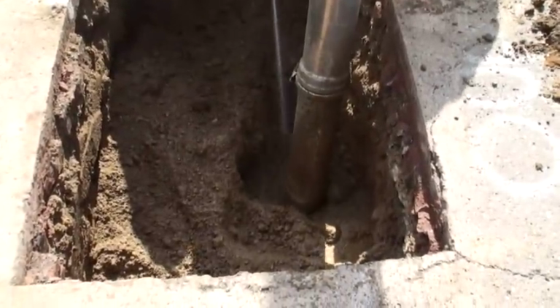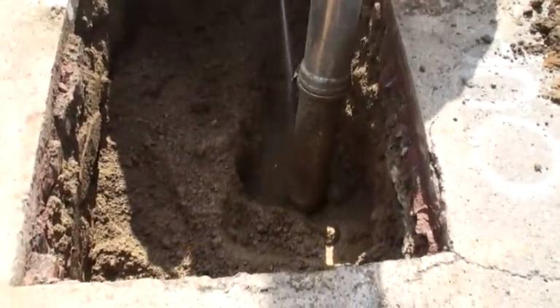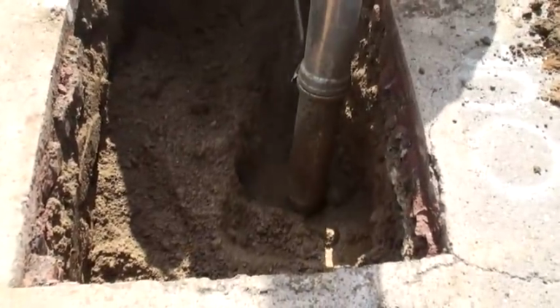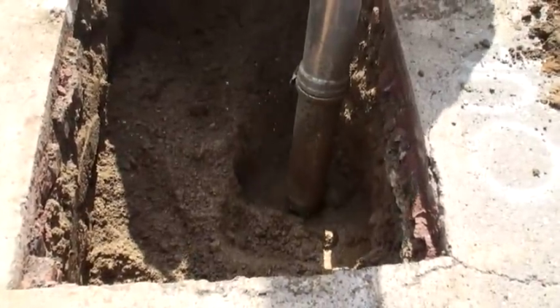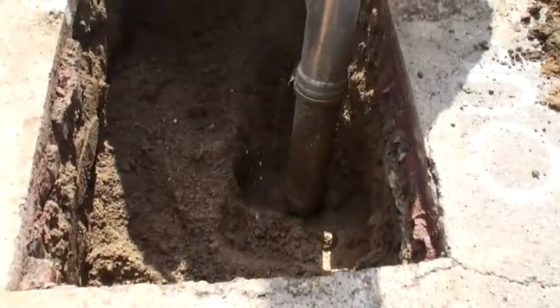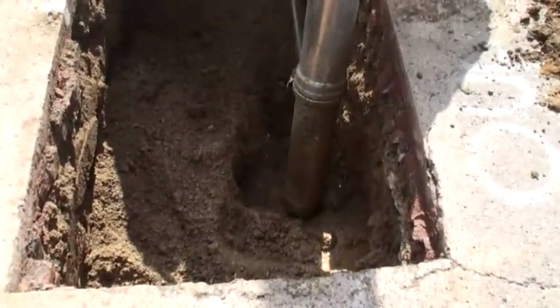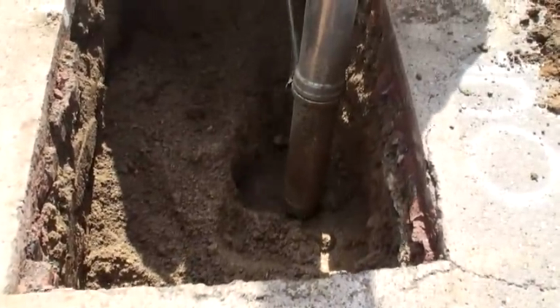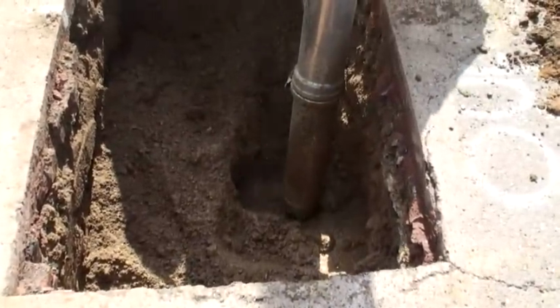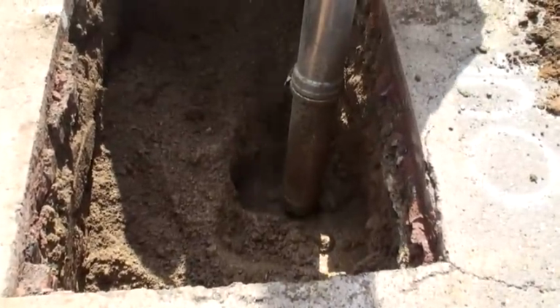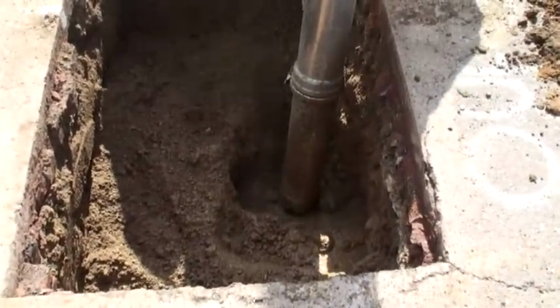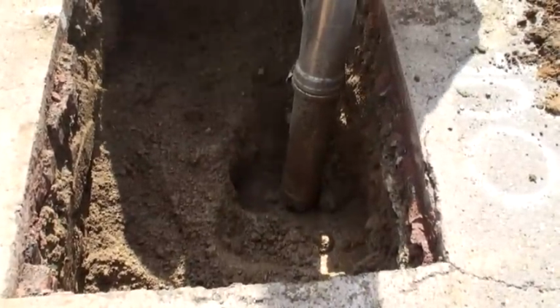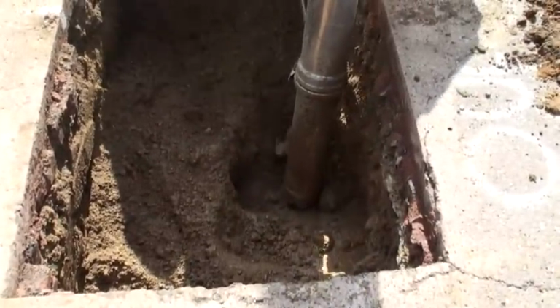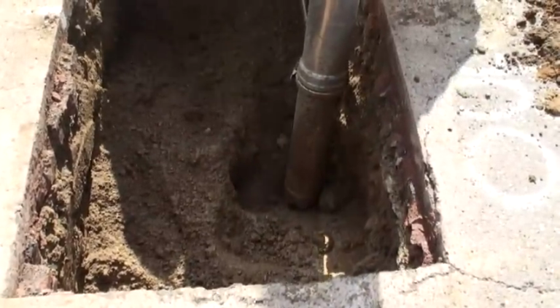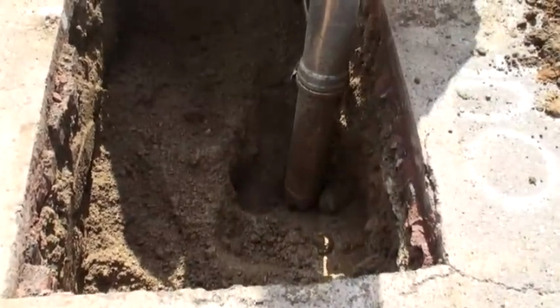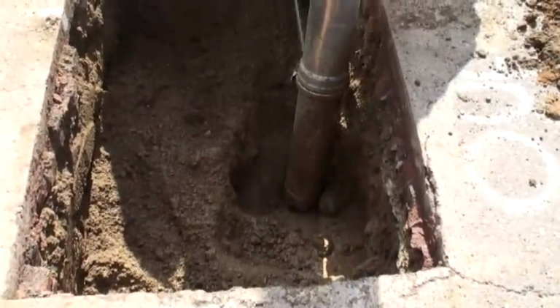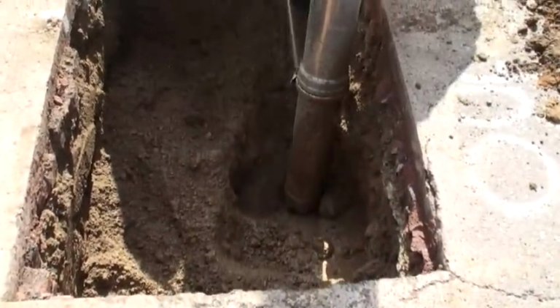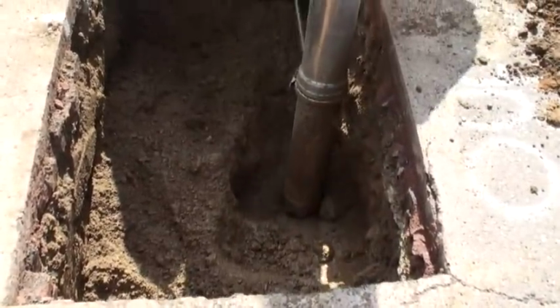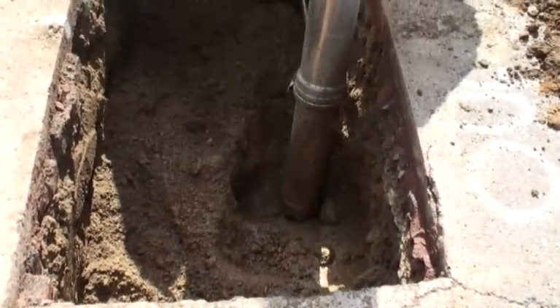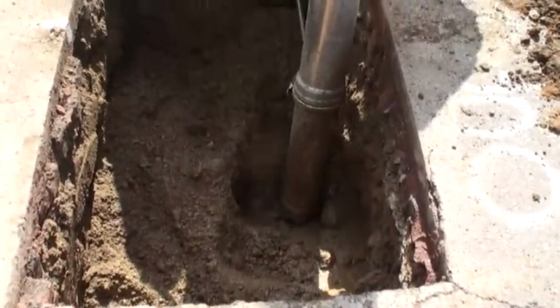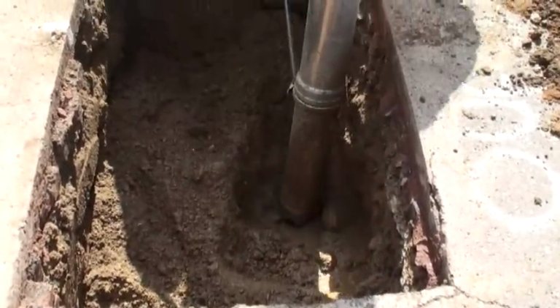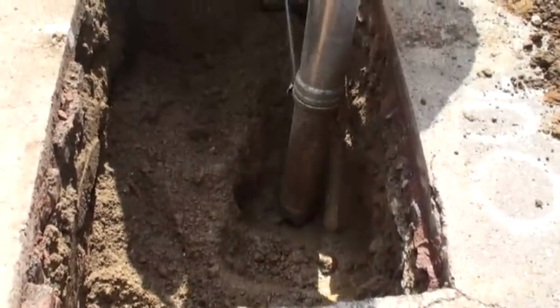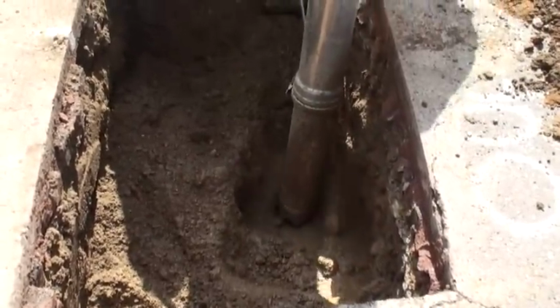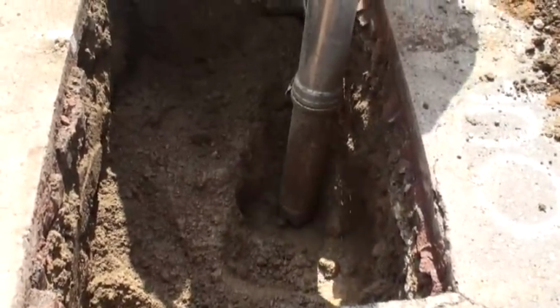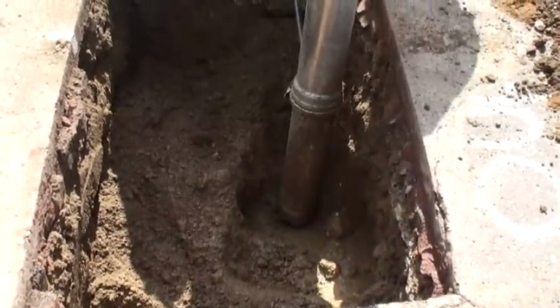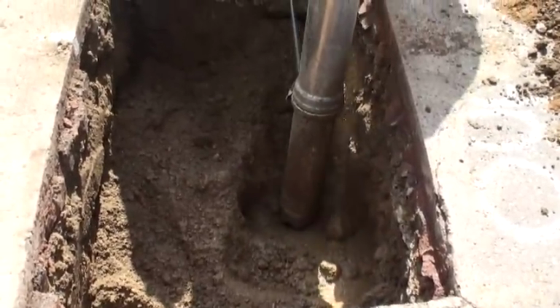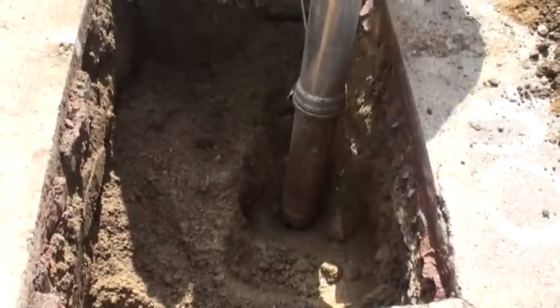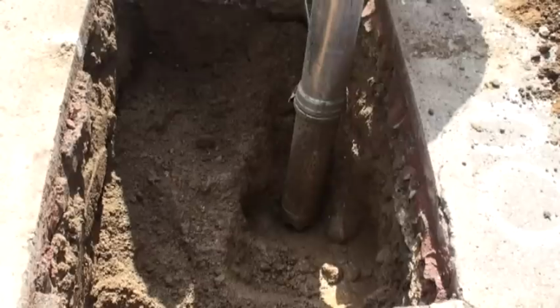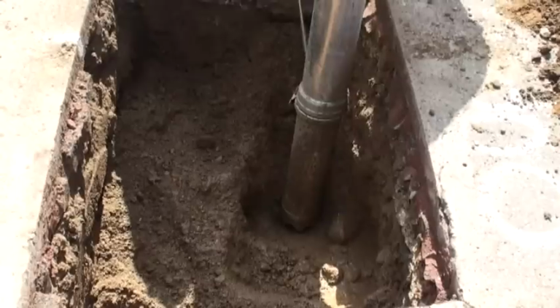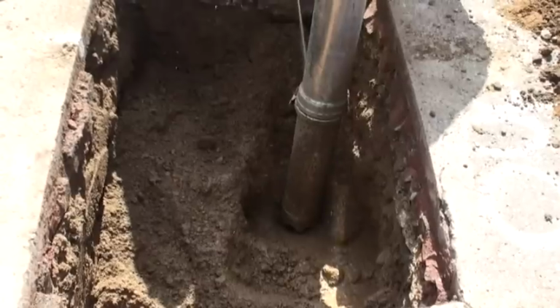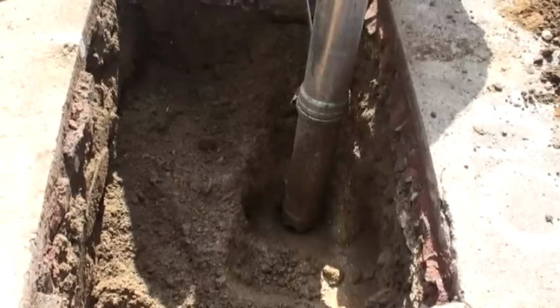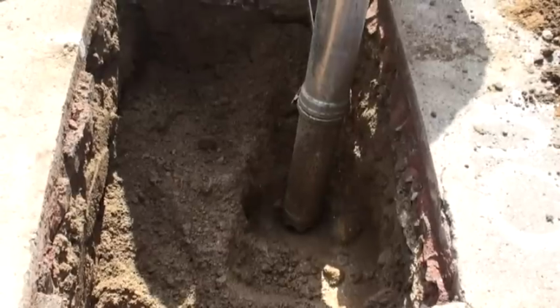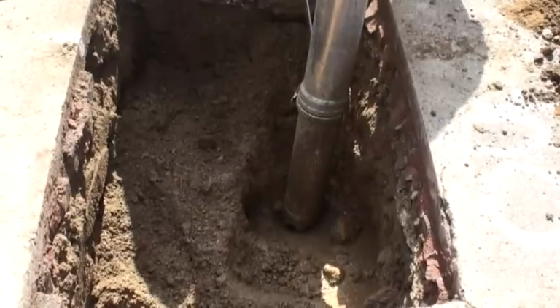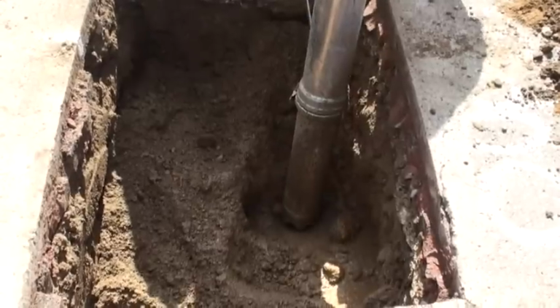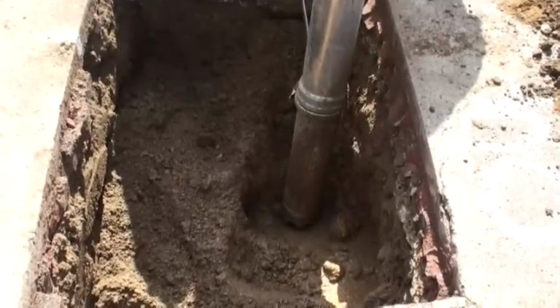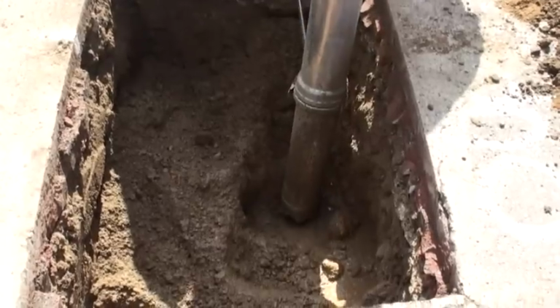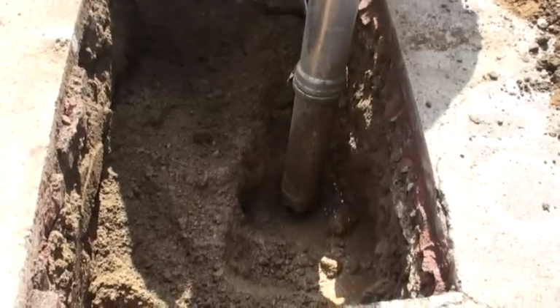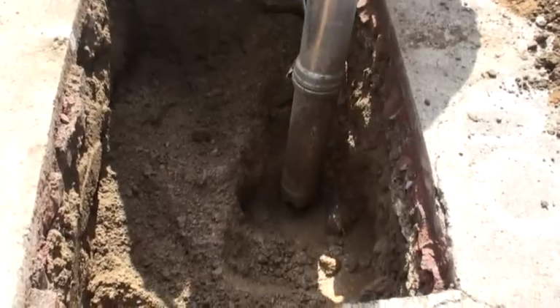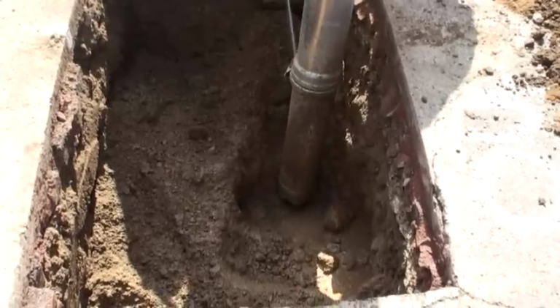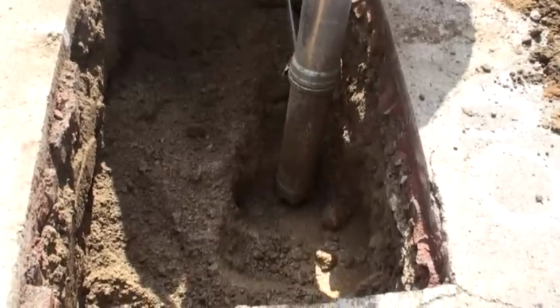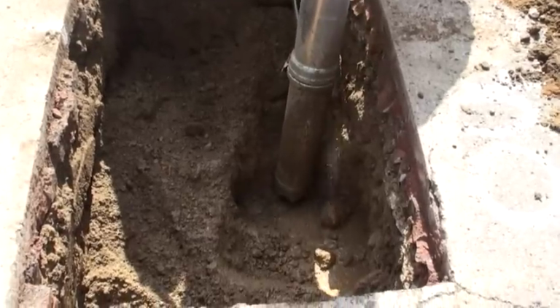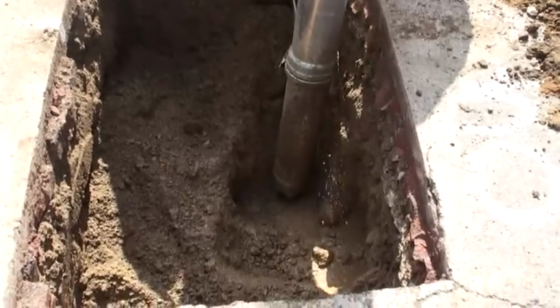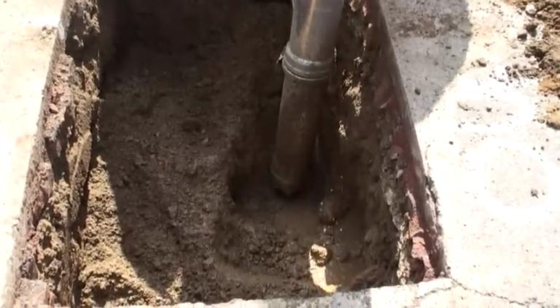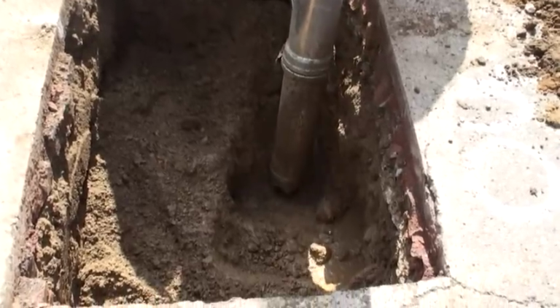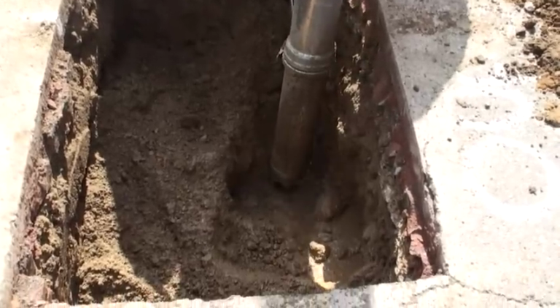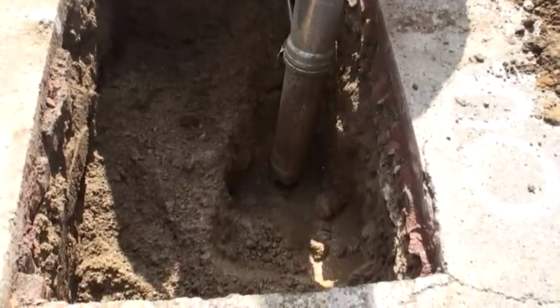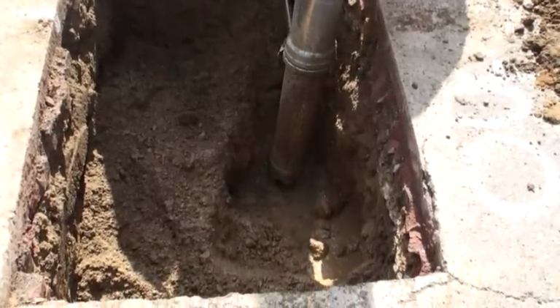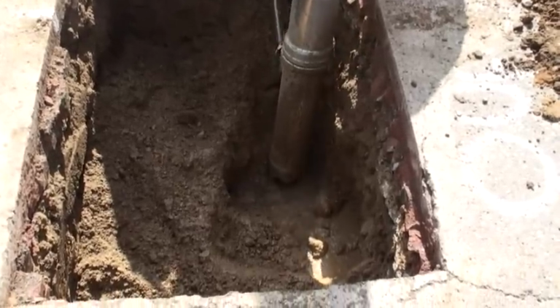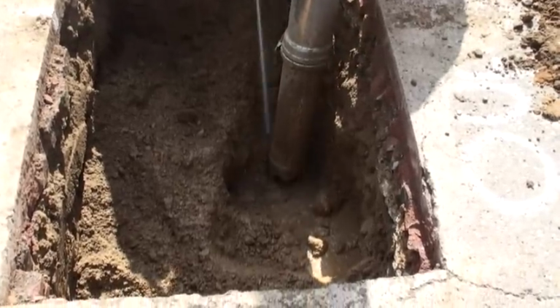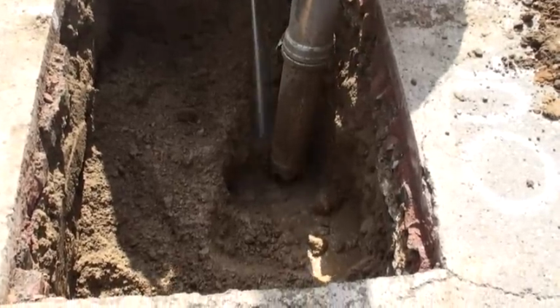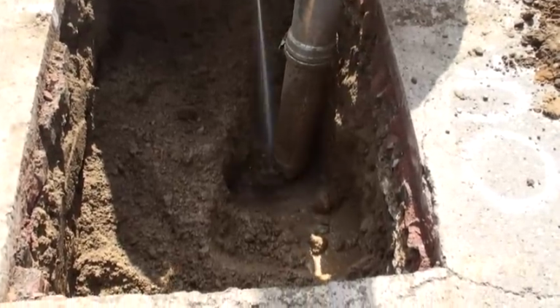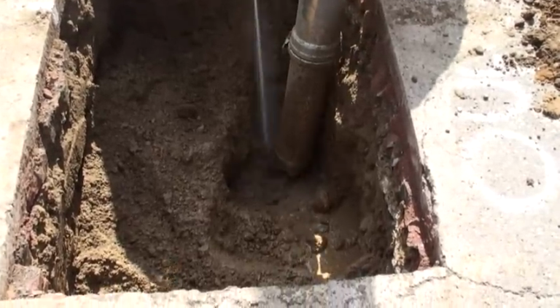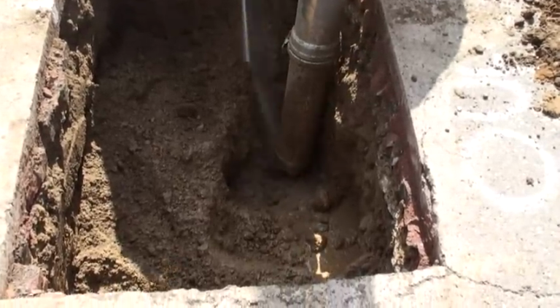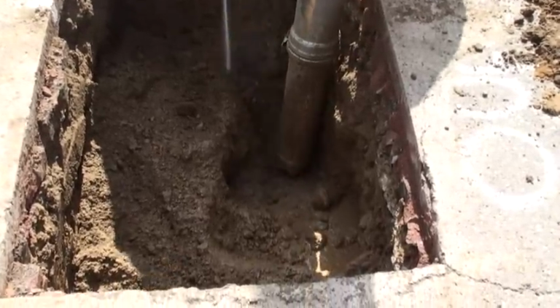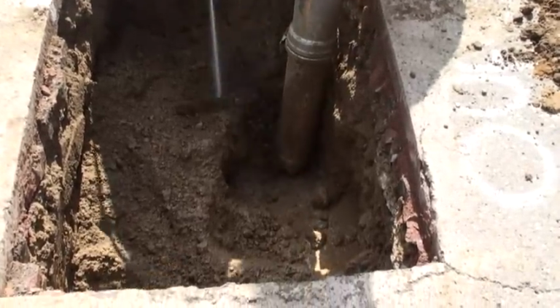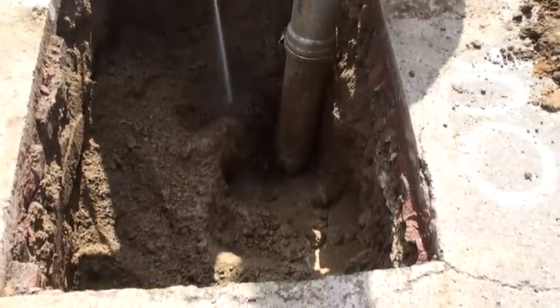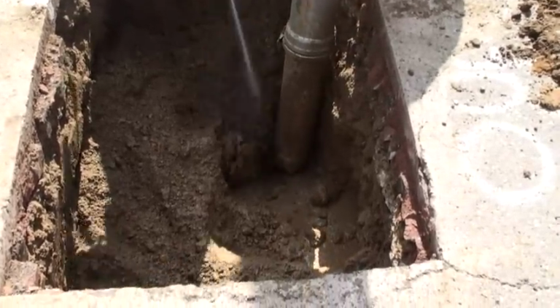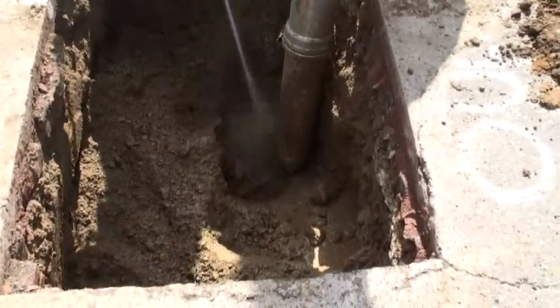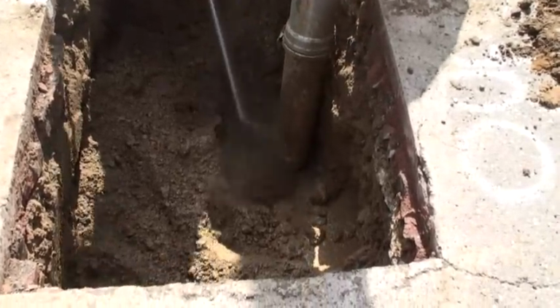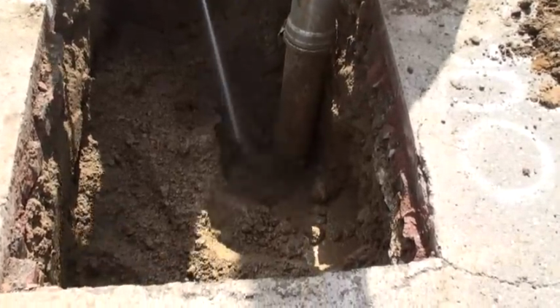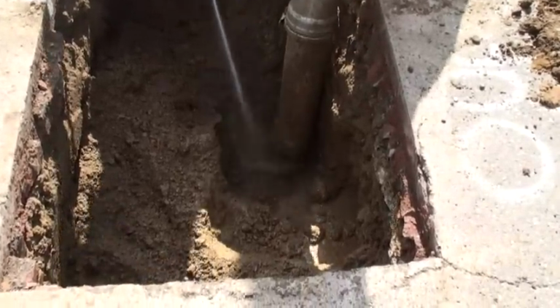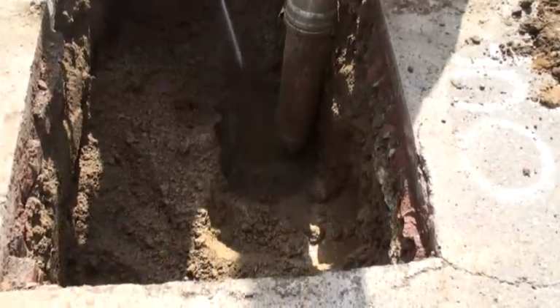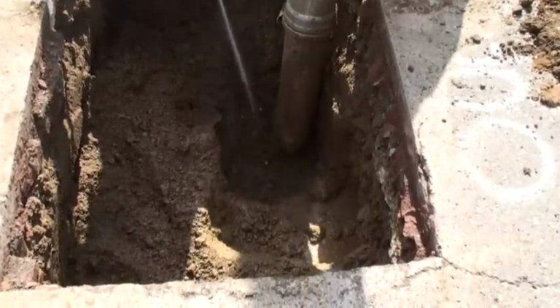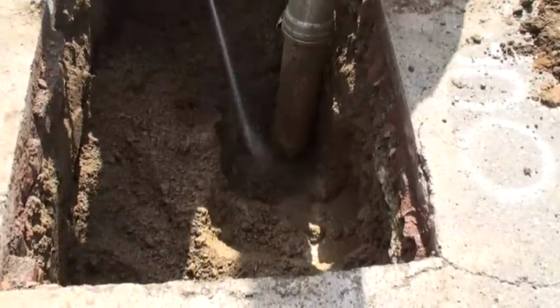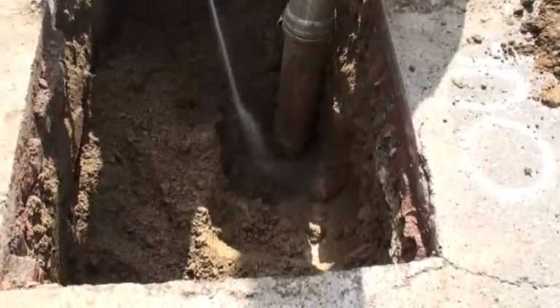Using the industry's greatest vacuum power, the eight-foot, six-inch telescoping boom vacuums the material into the 12-yard debris tank.